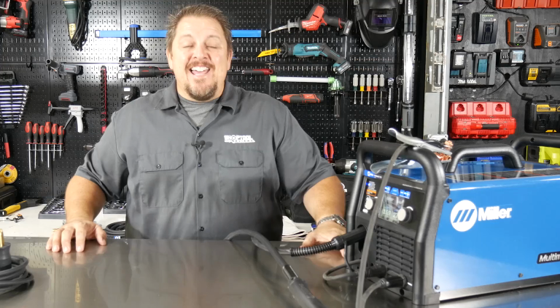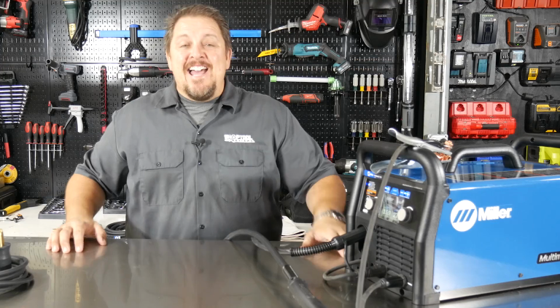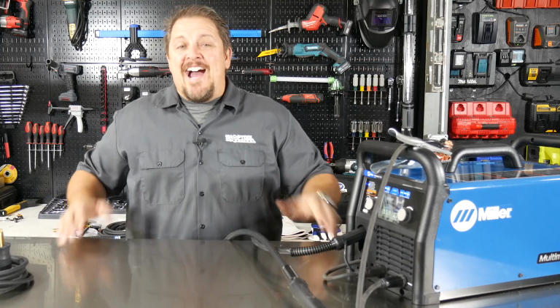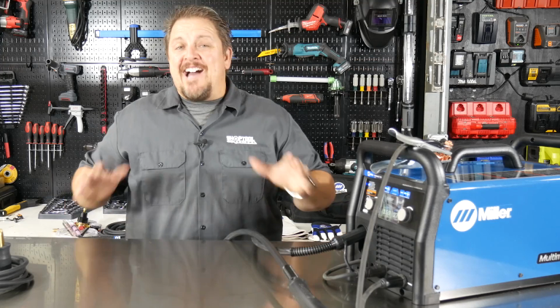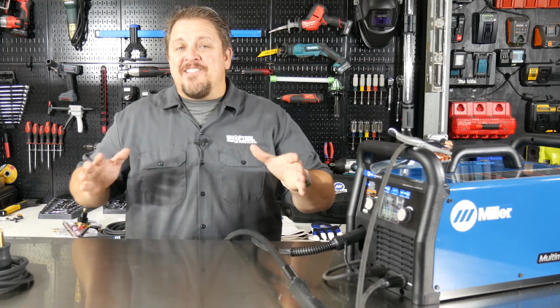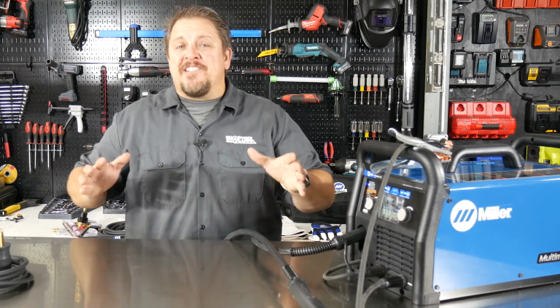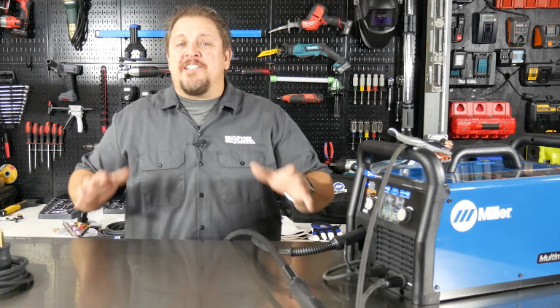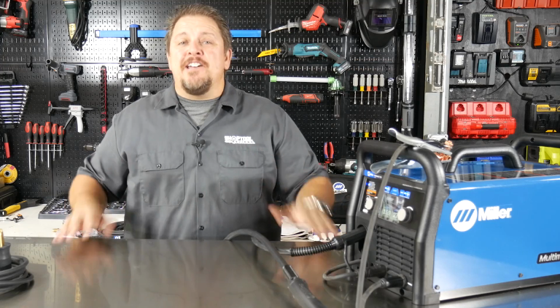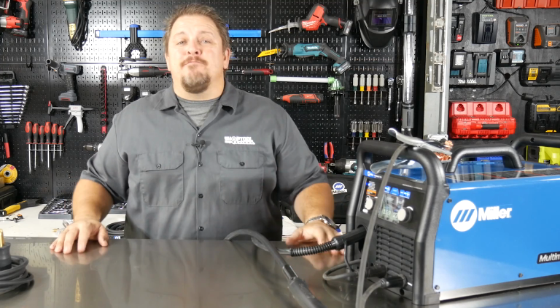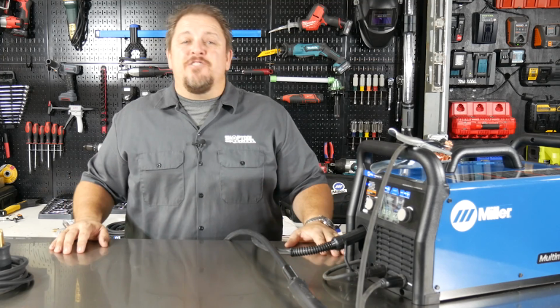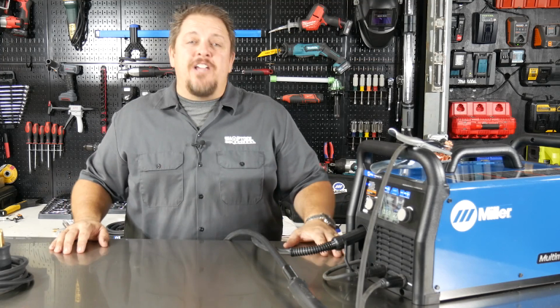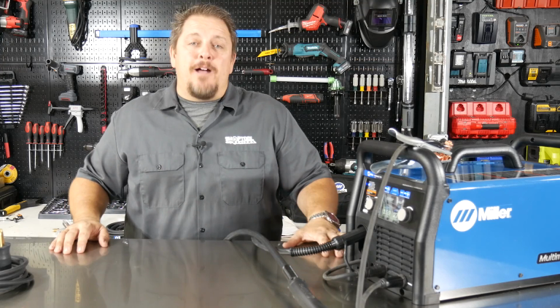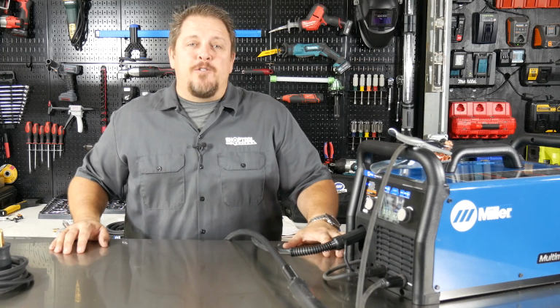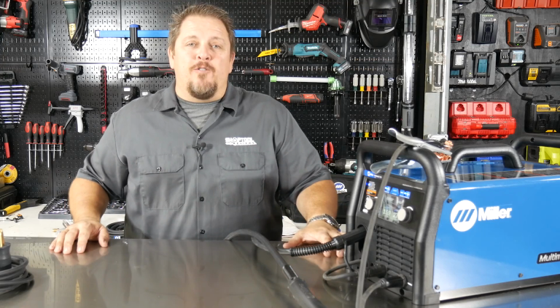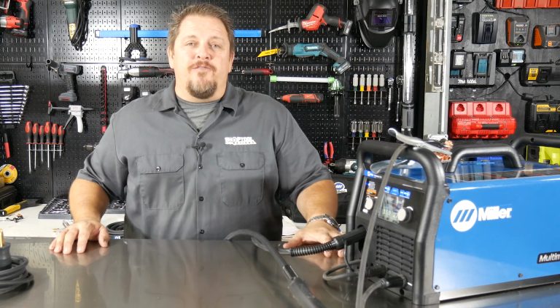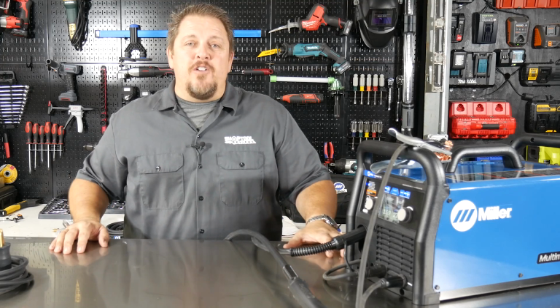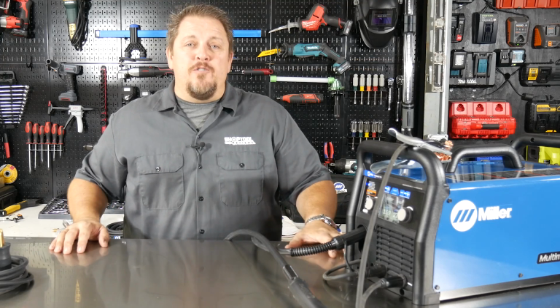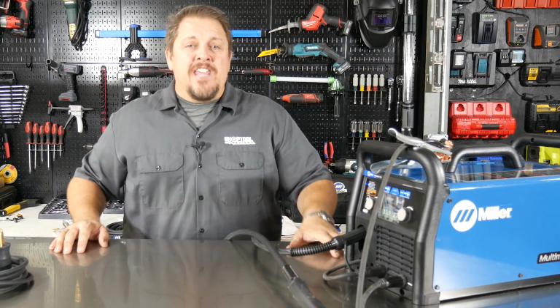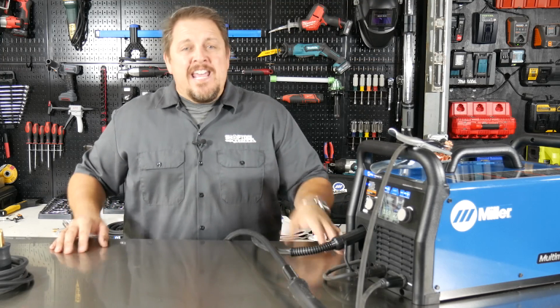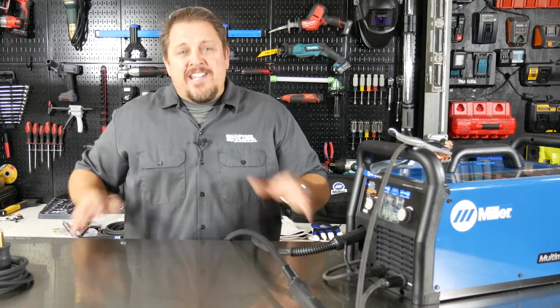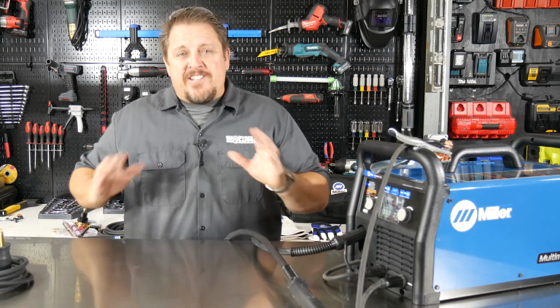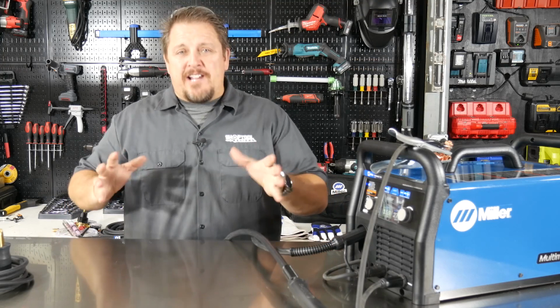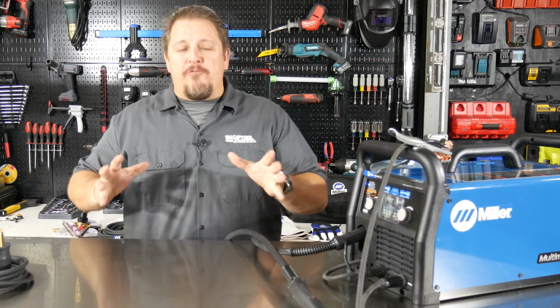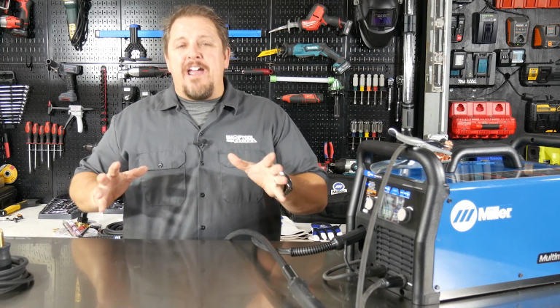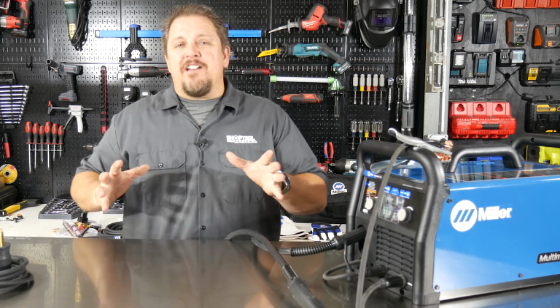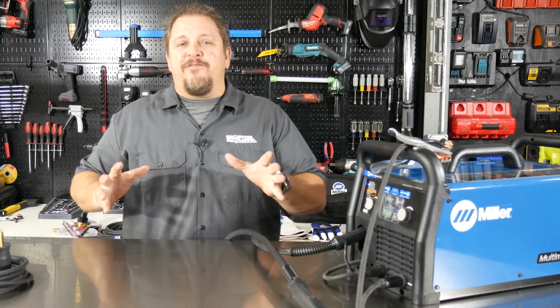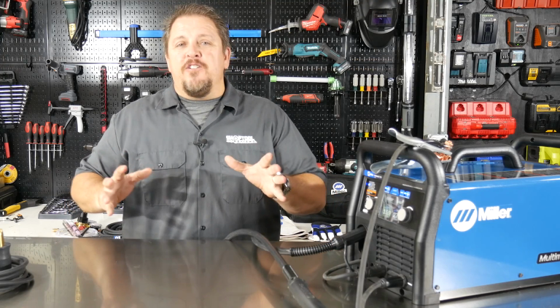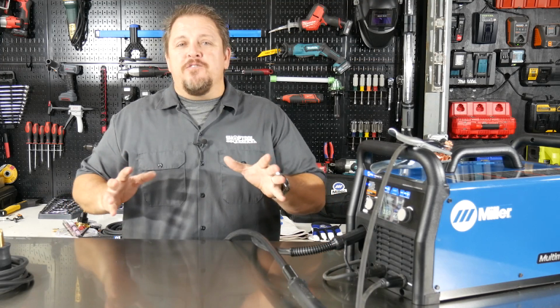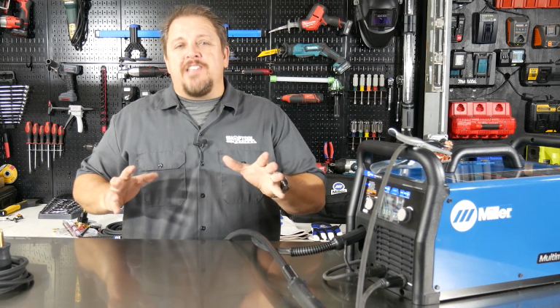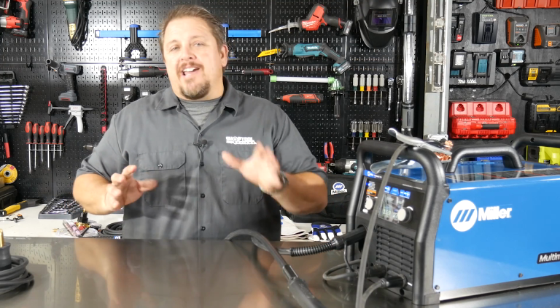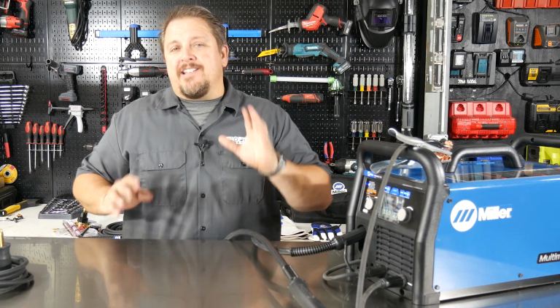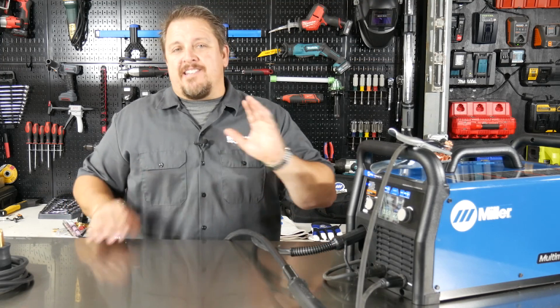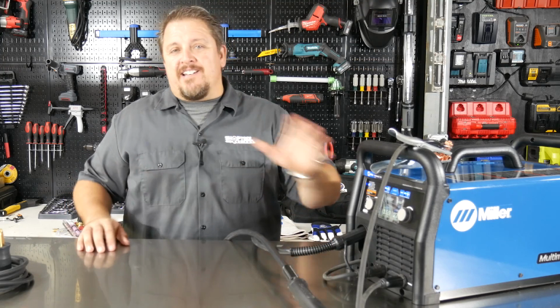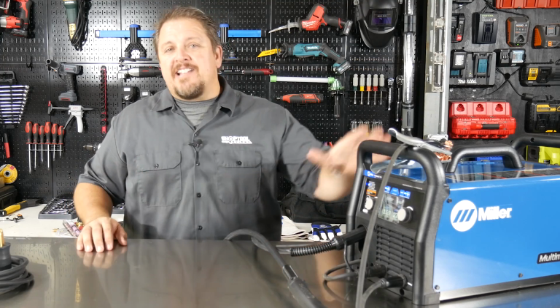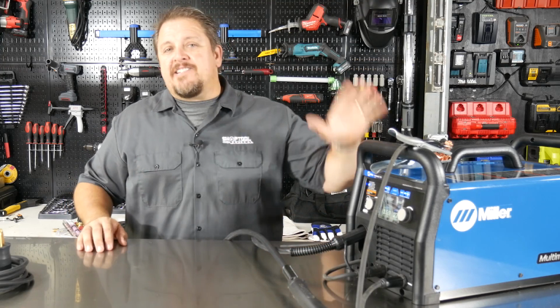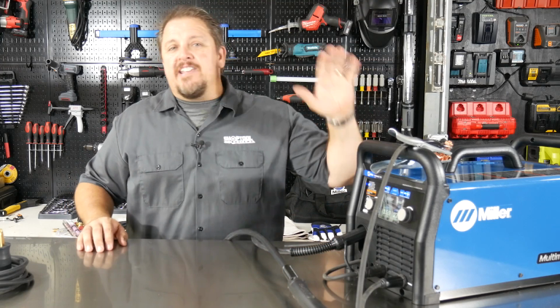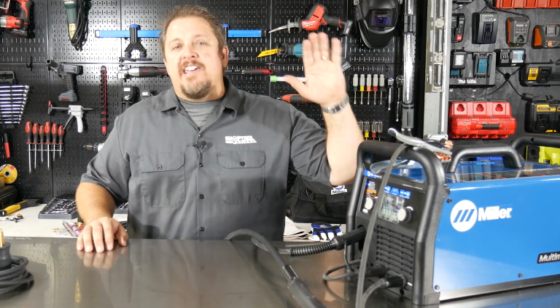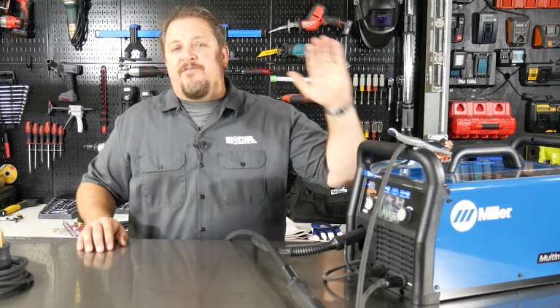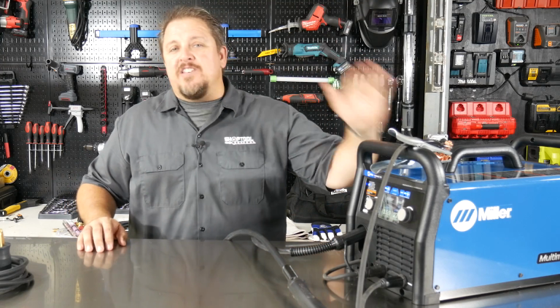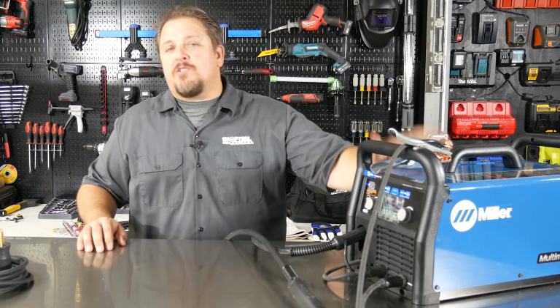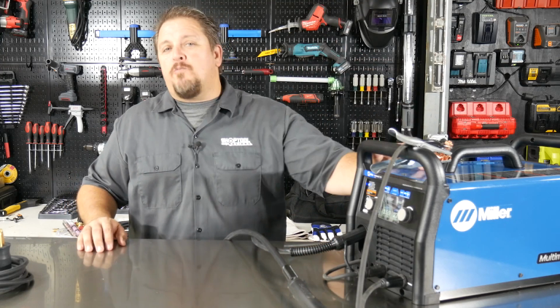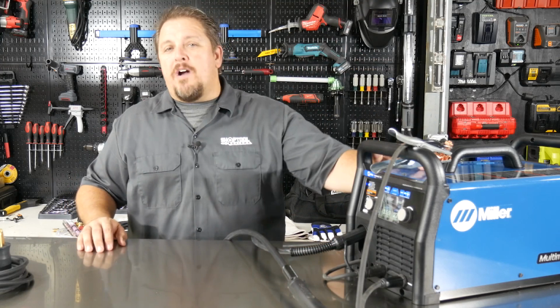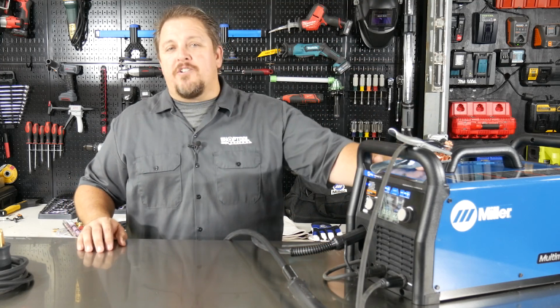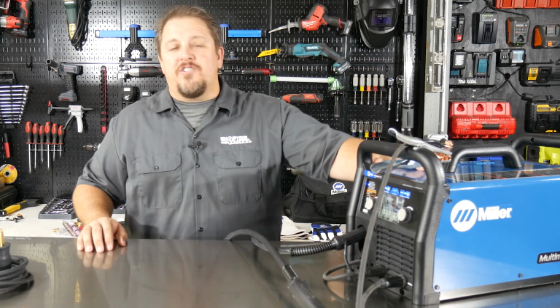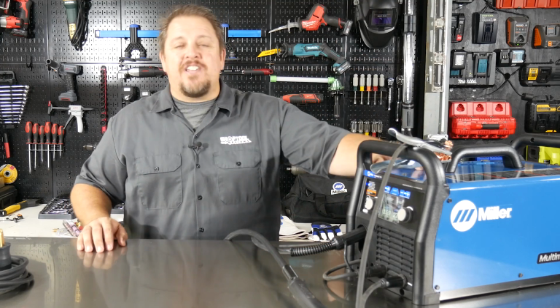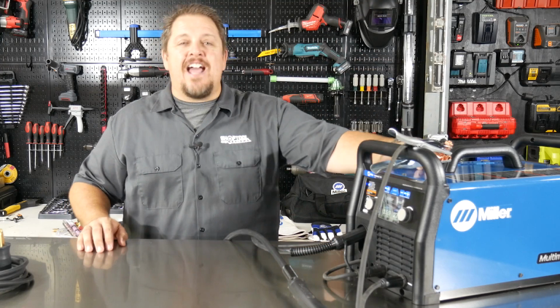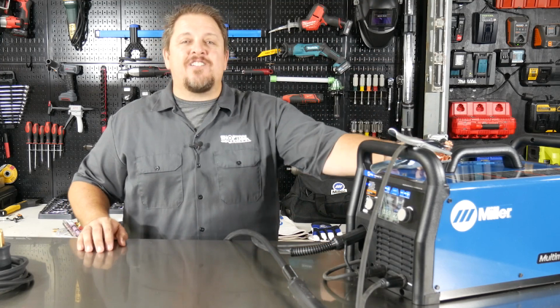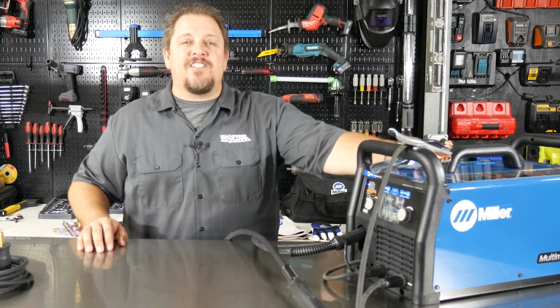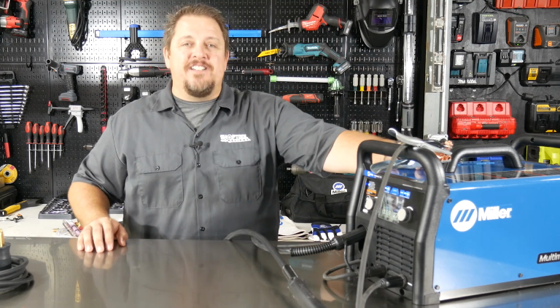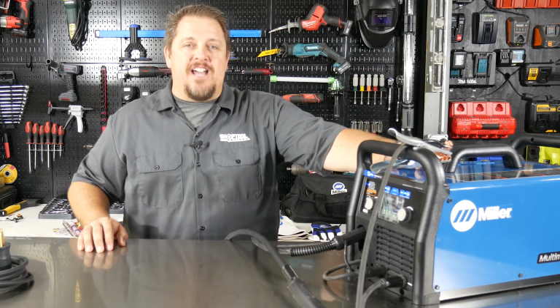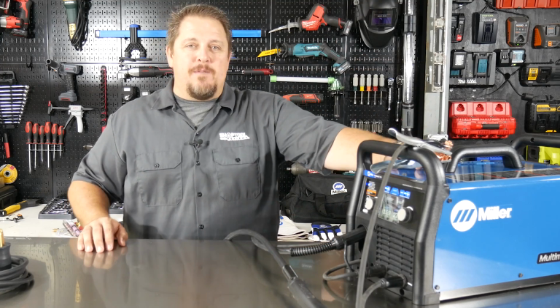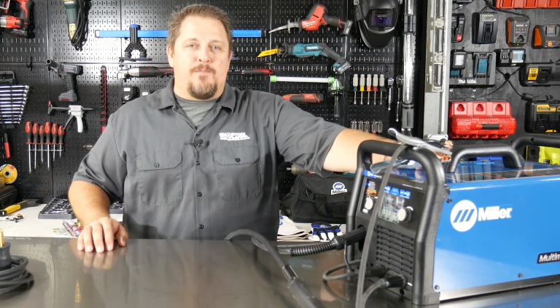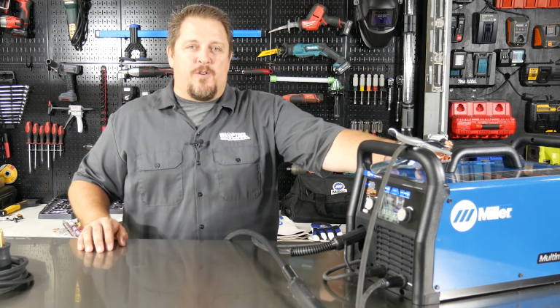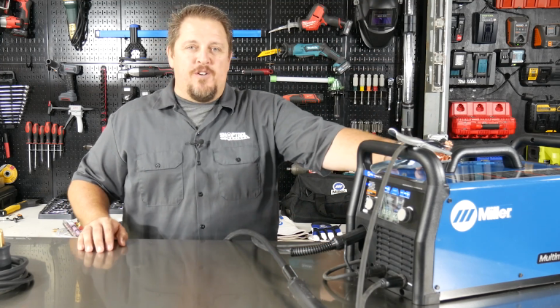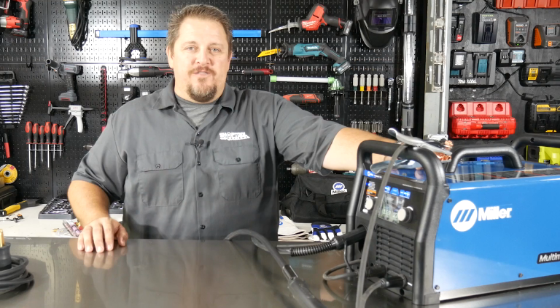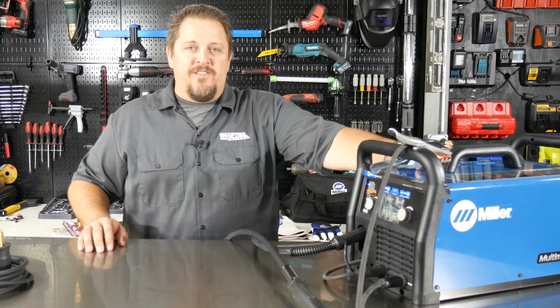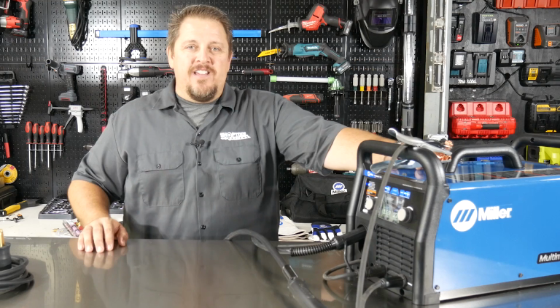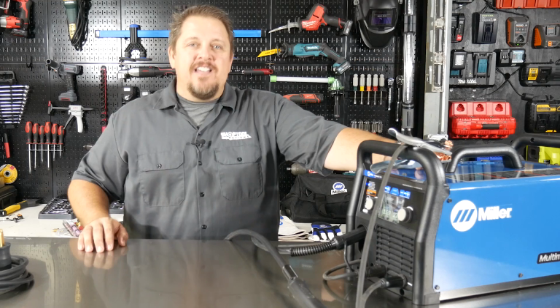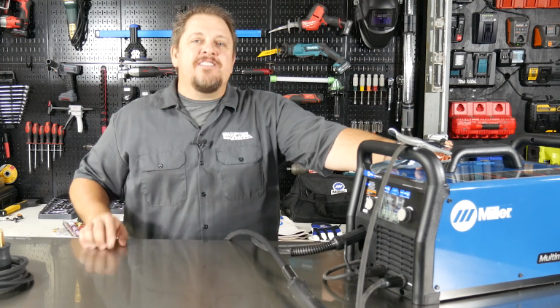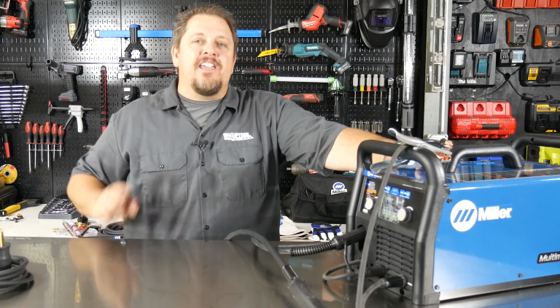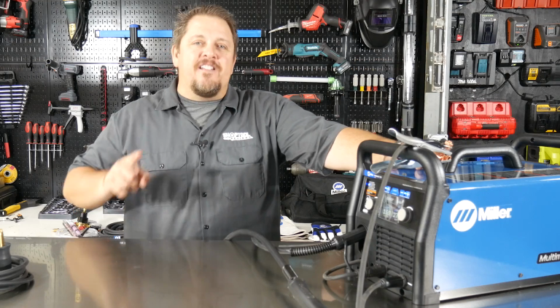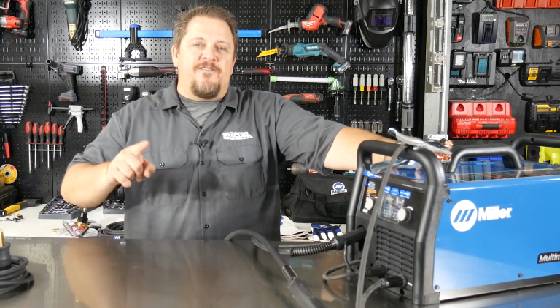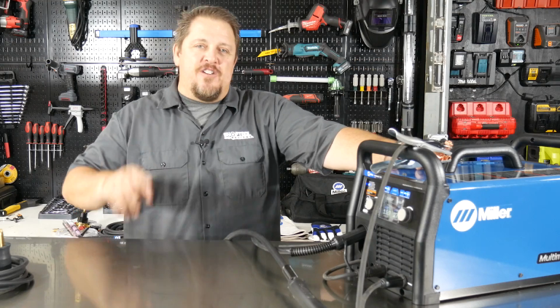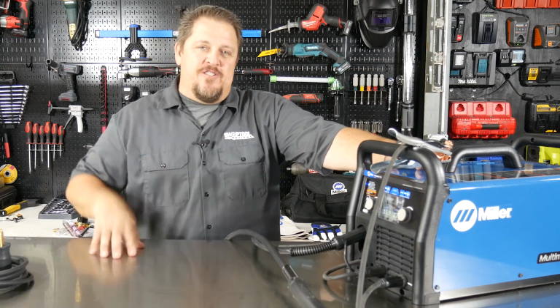Hi, this is Tim with Shop Tour Reviews. Stick around for a few seconds and let's see if this welder is actually dummy proof.